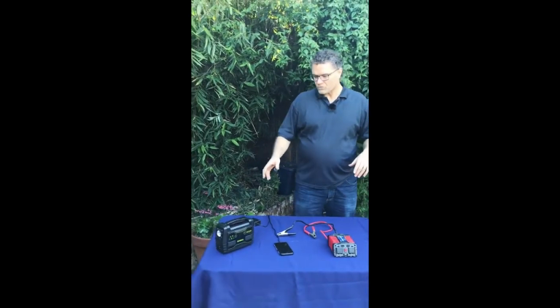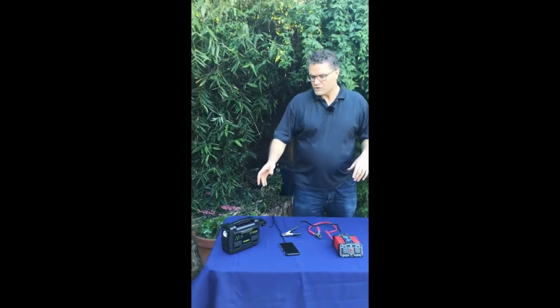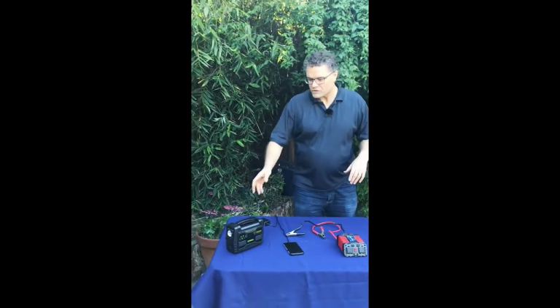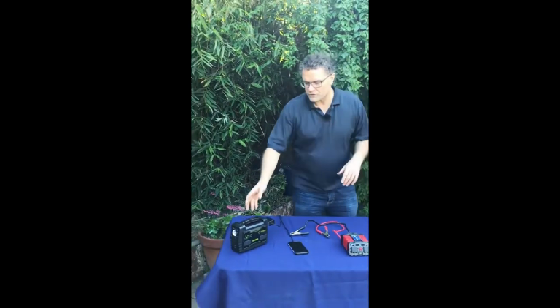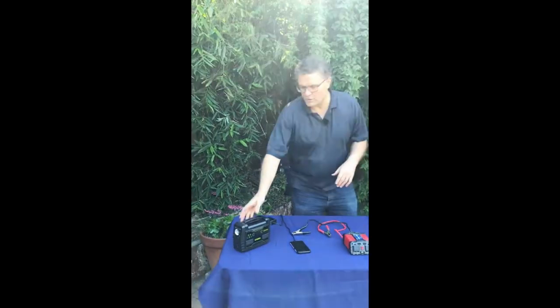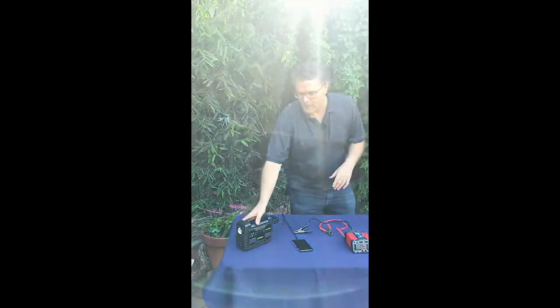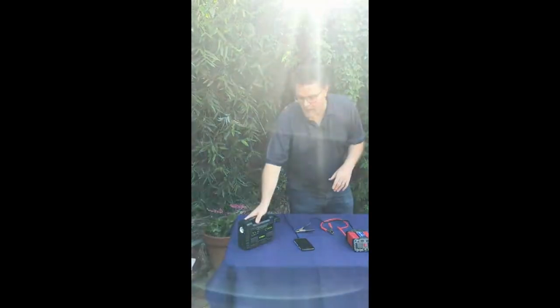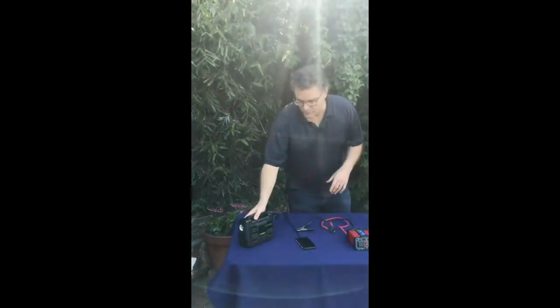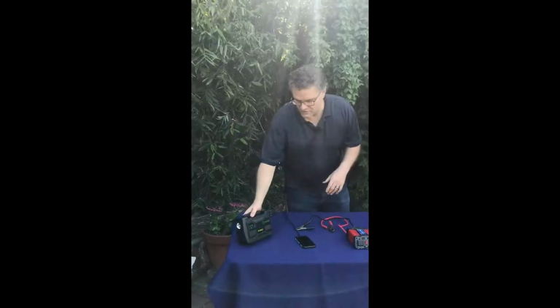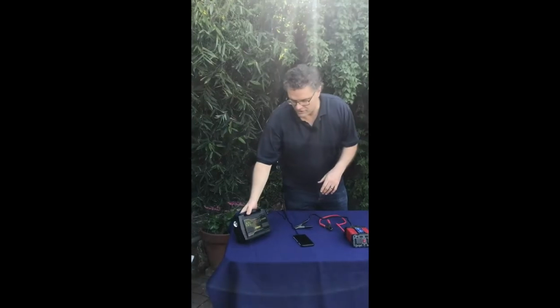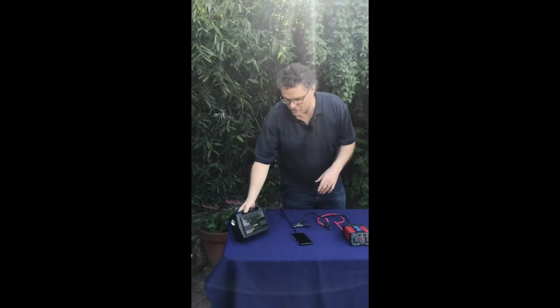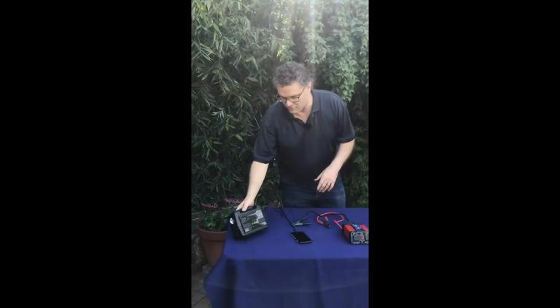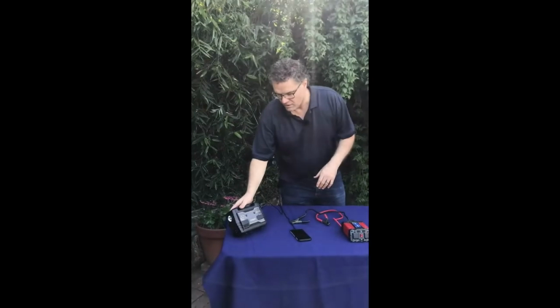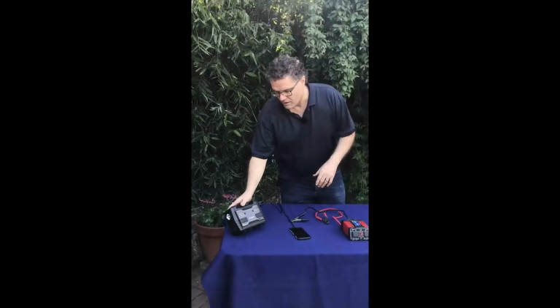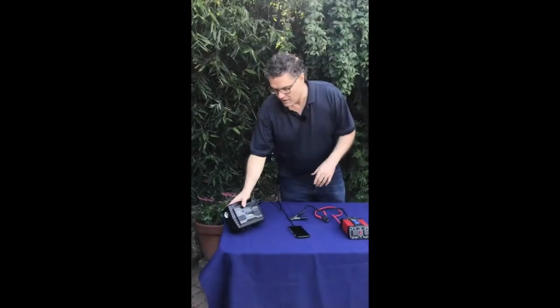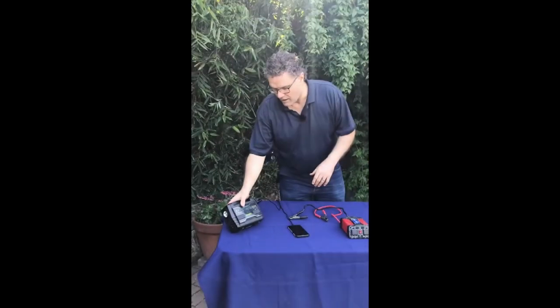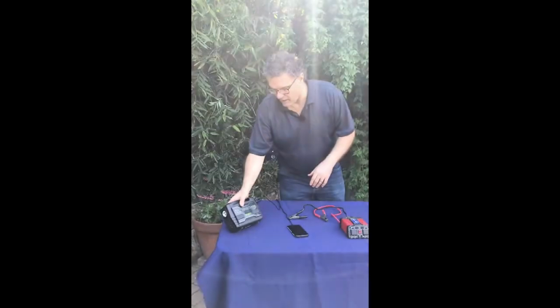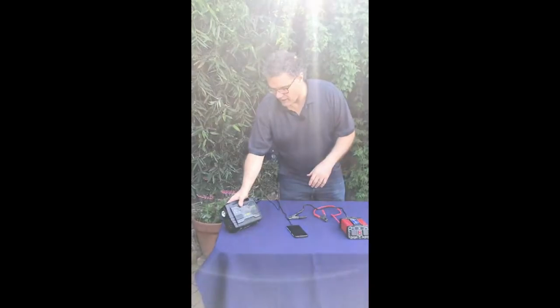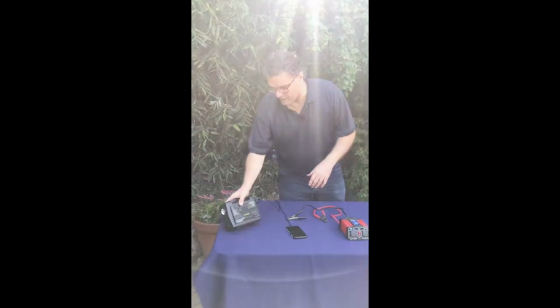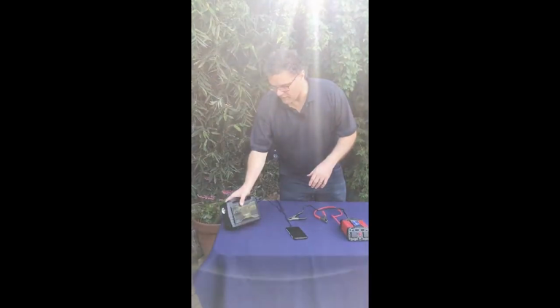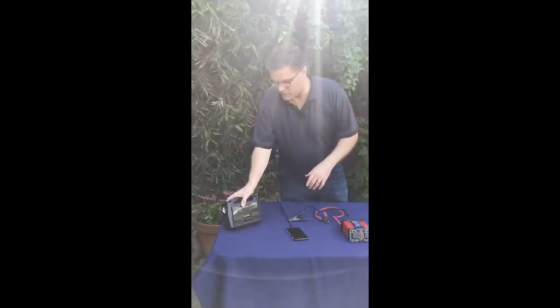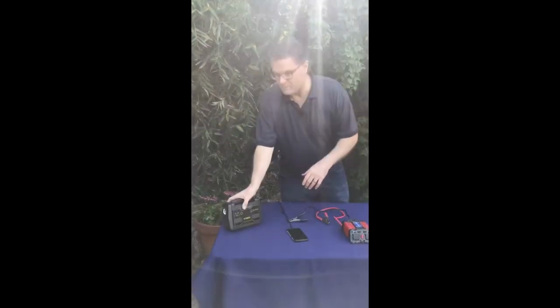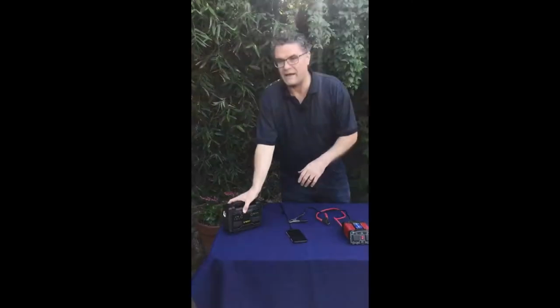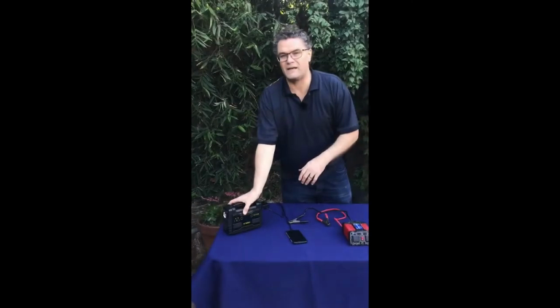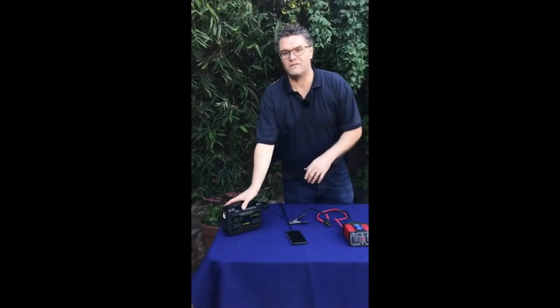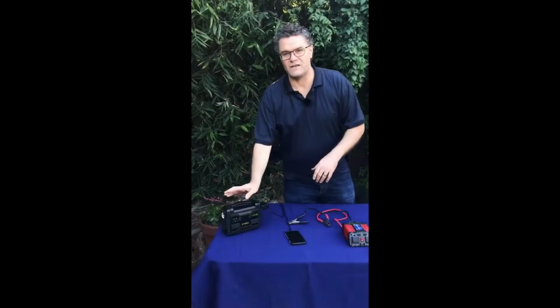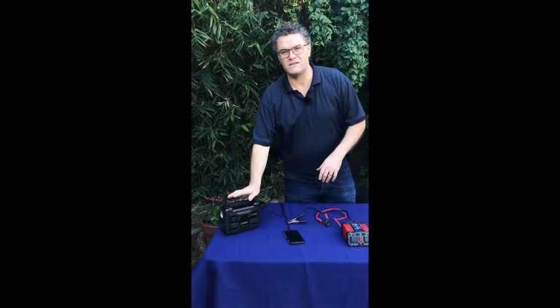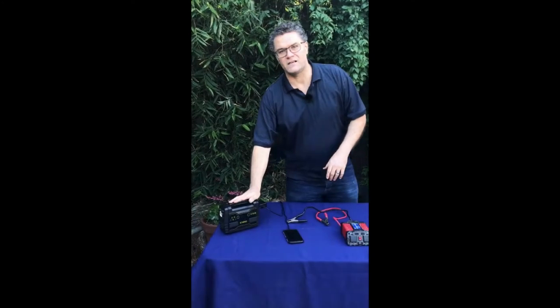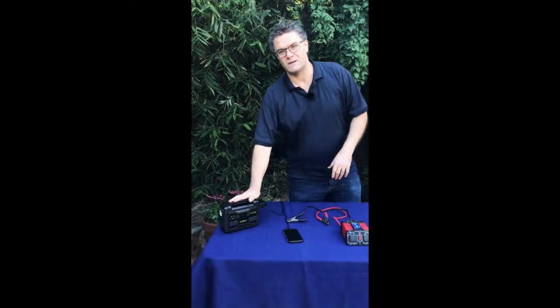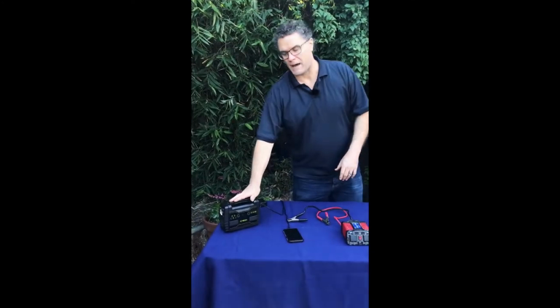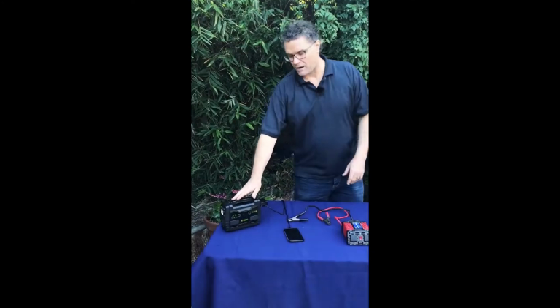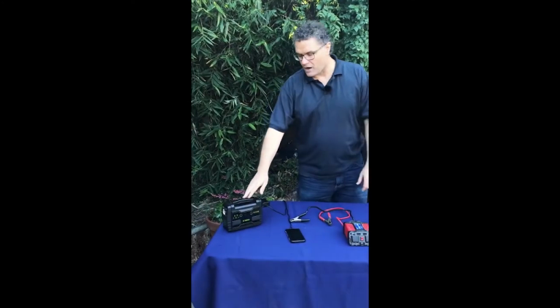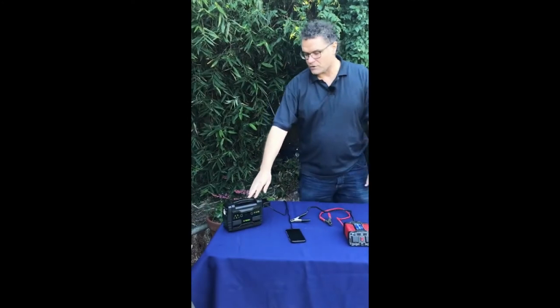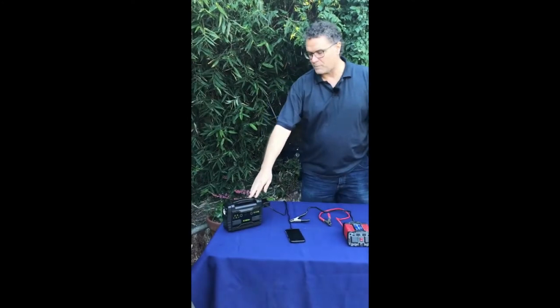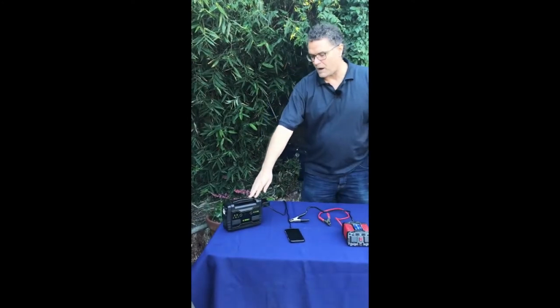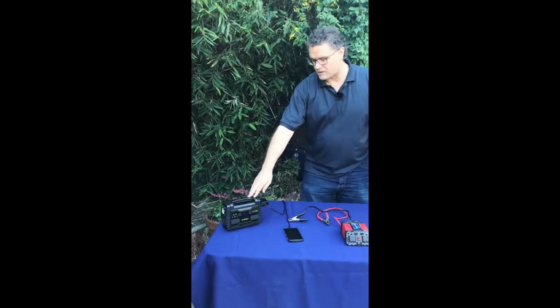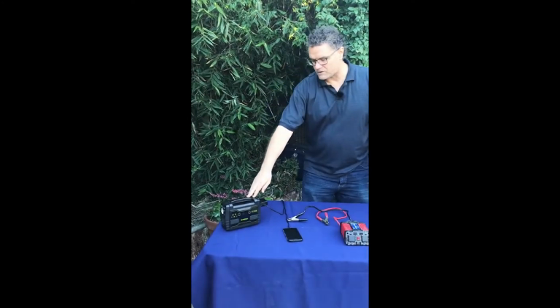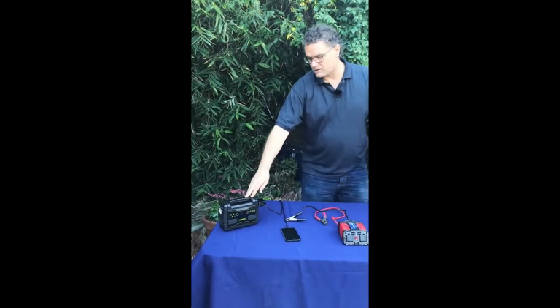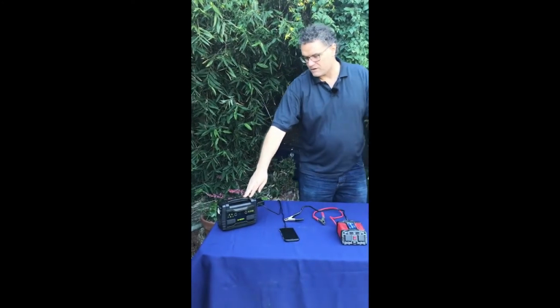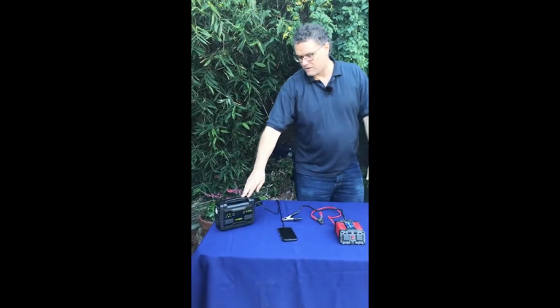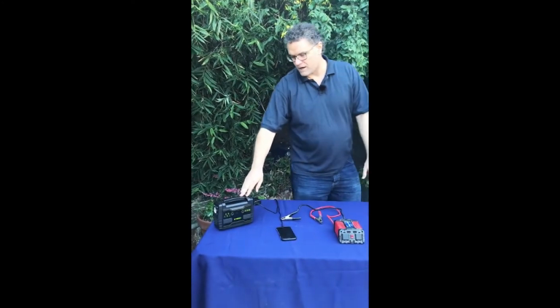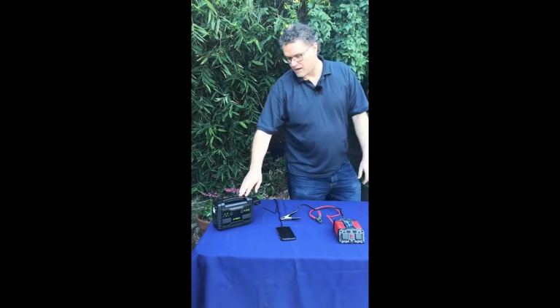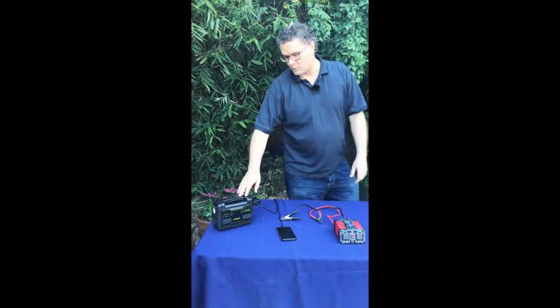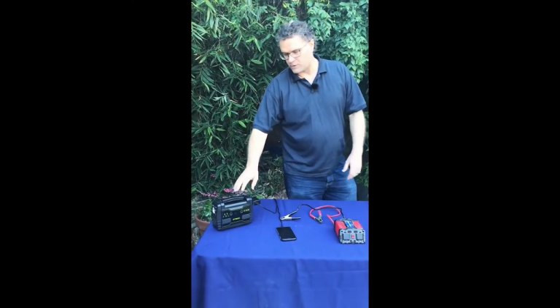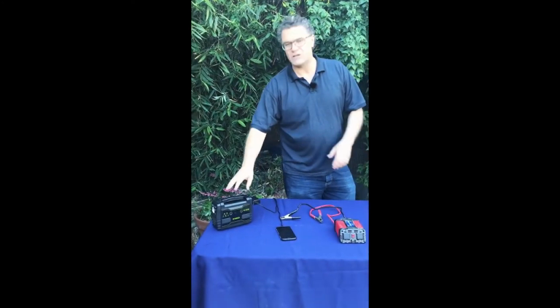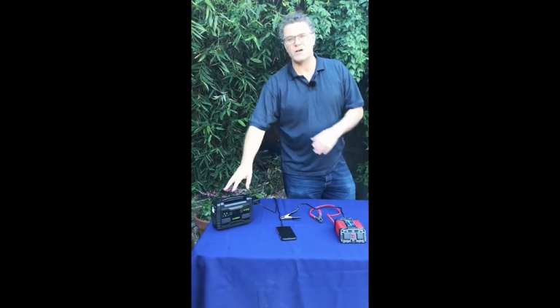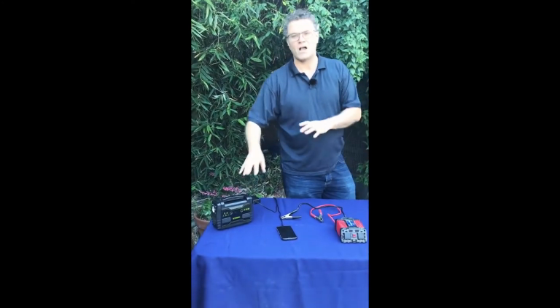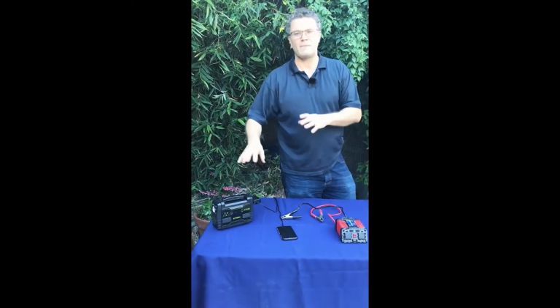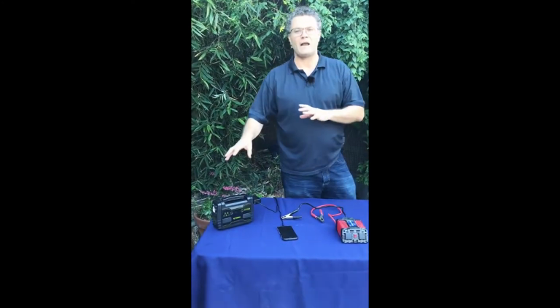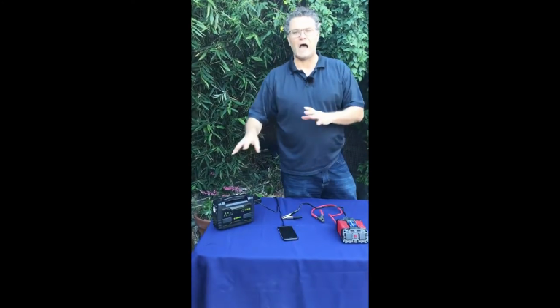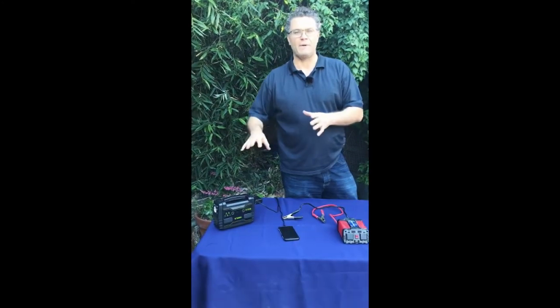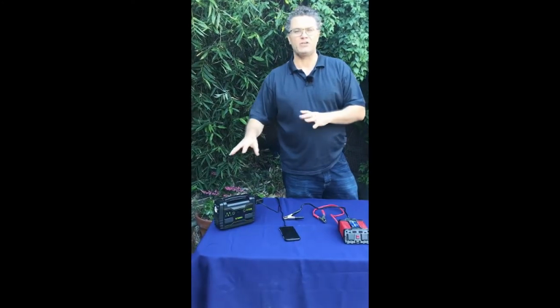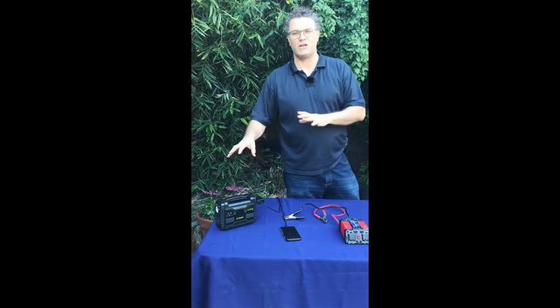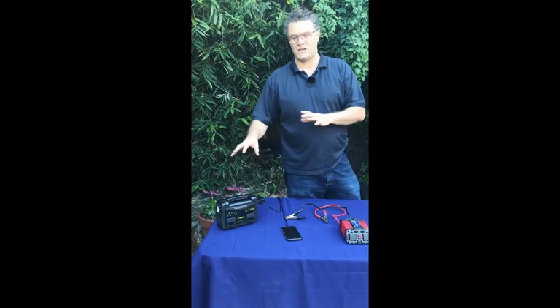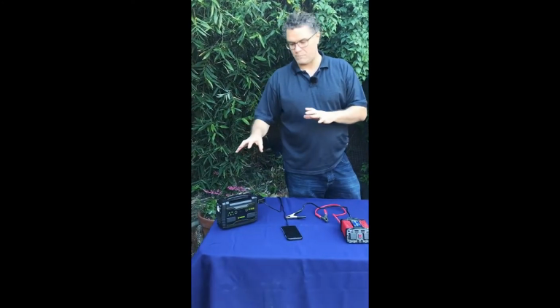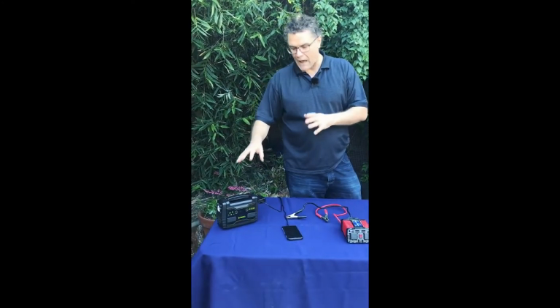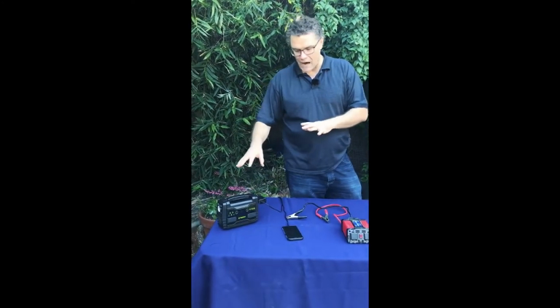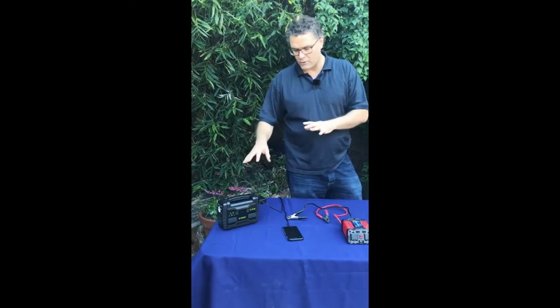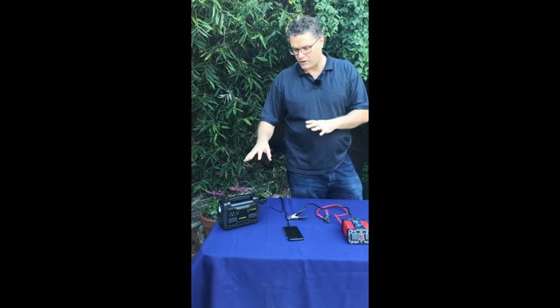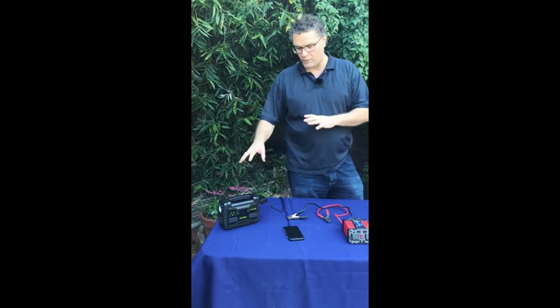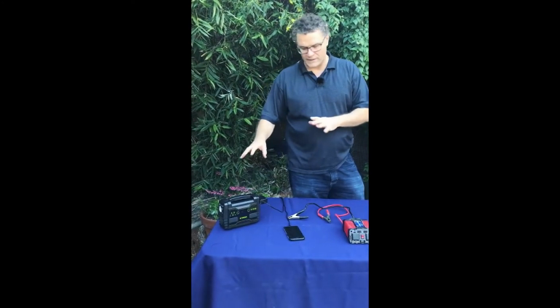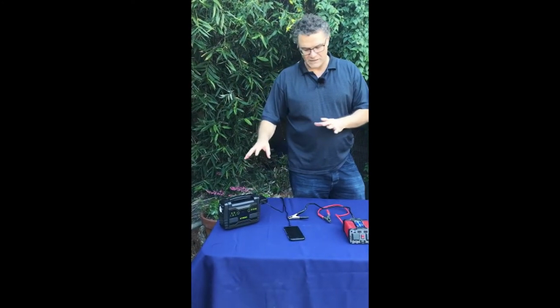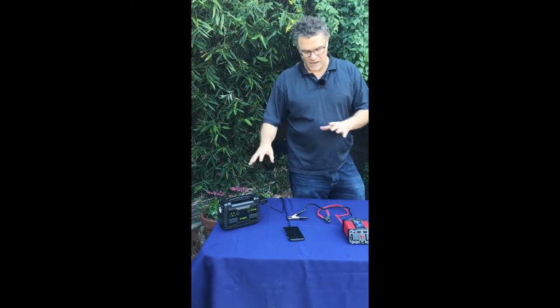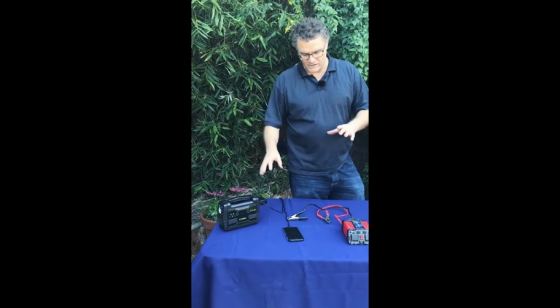There's a little power station — there are many of these. It's about a hundred bucks. We're gonna talk about how much it can power and what it does.